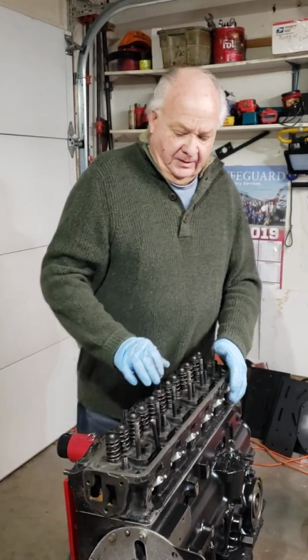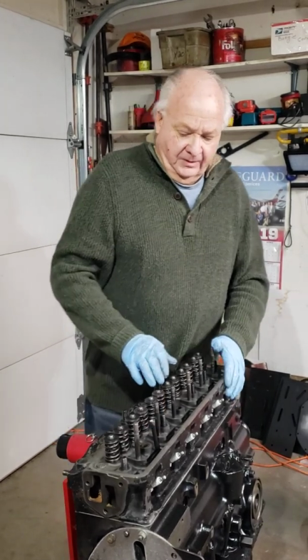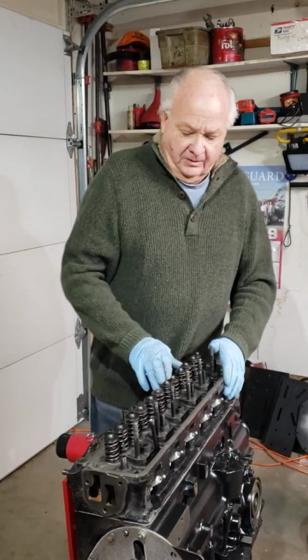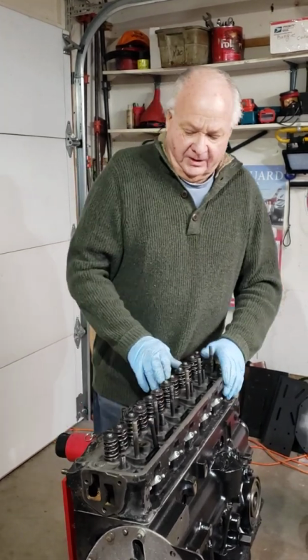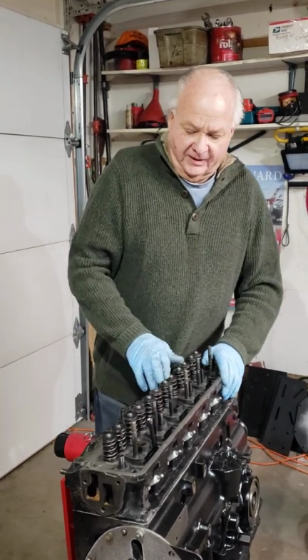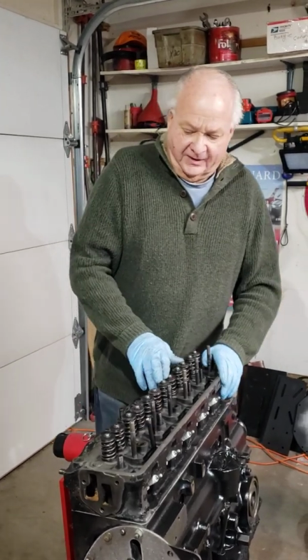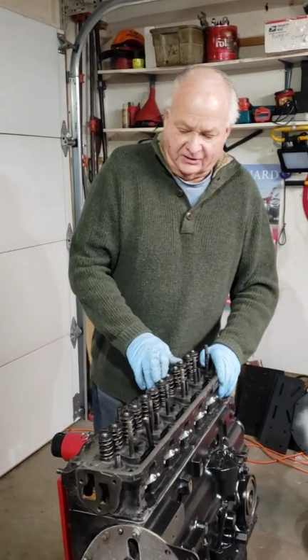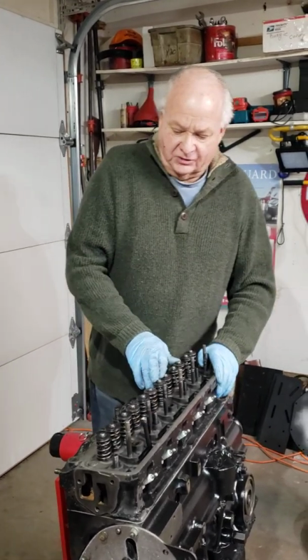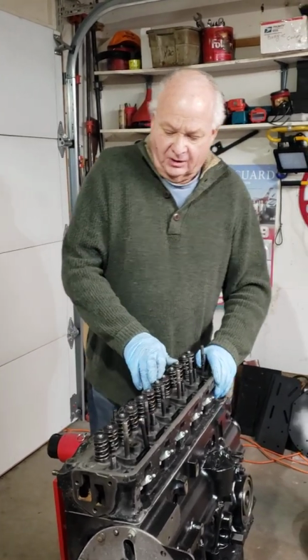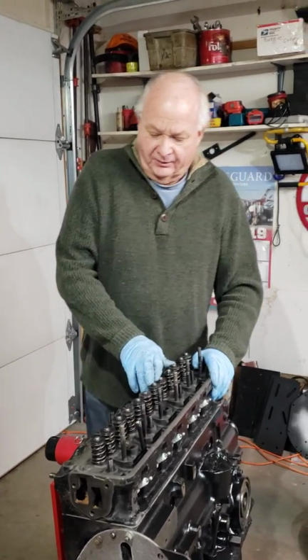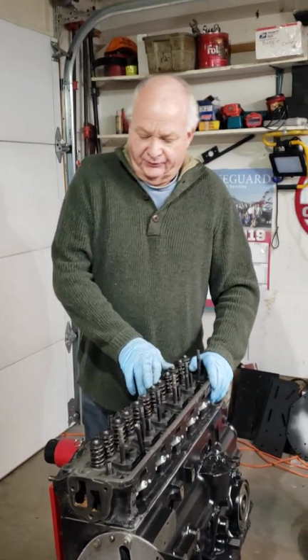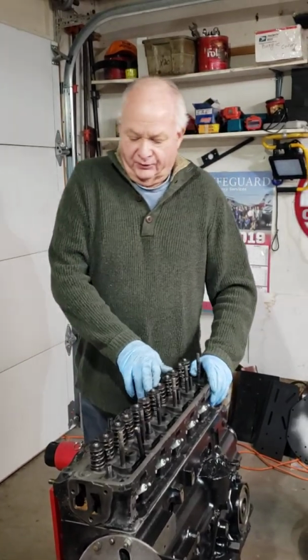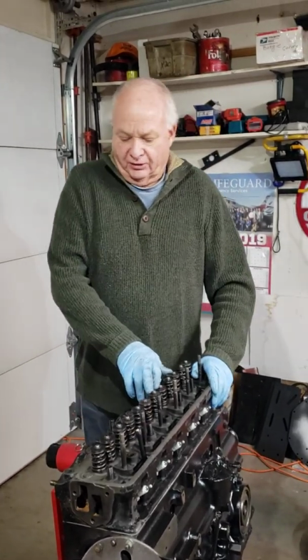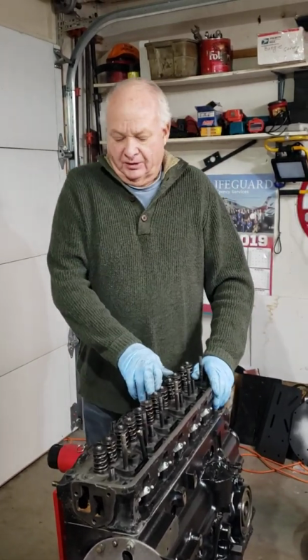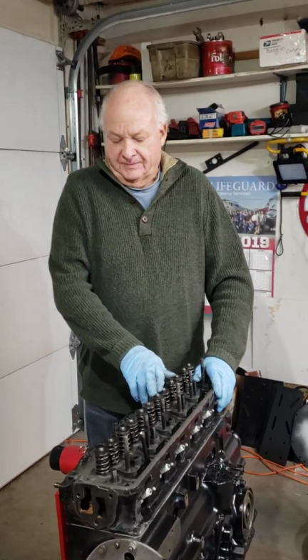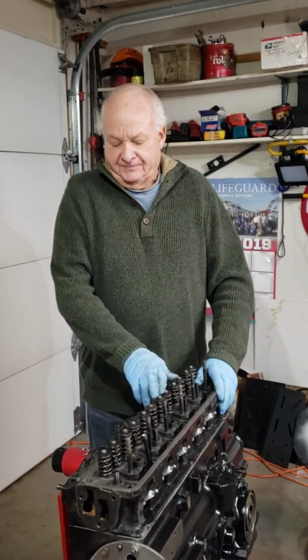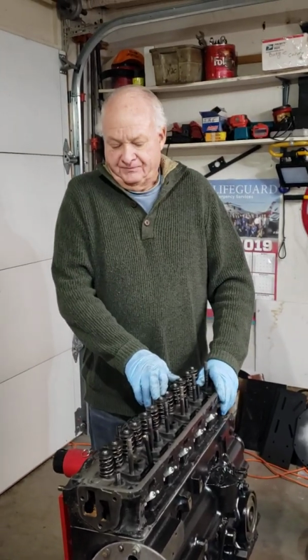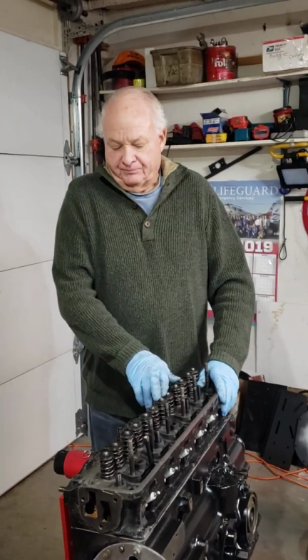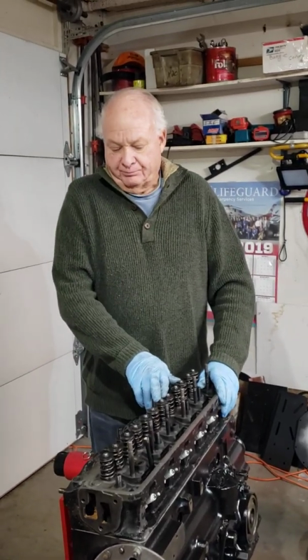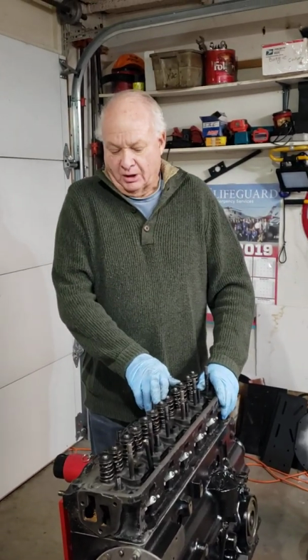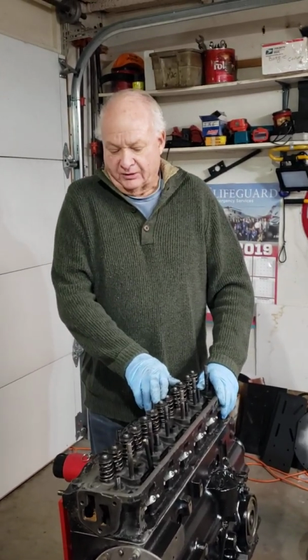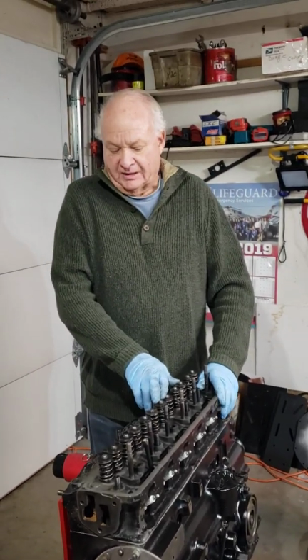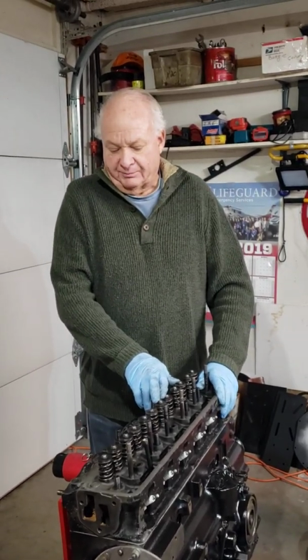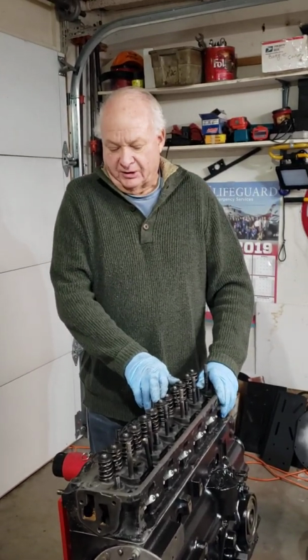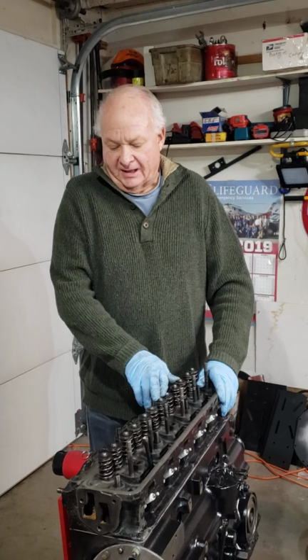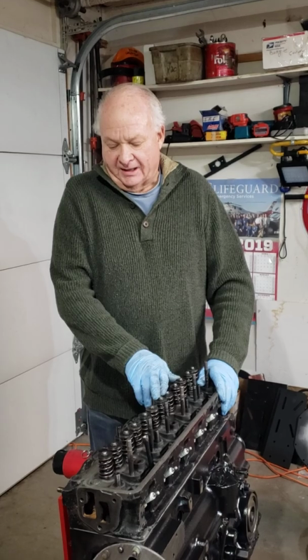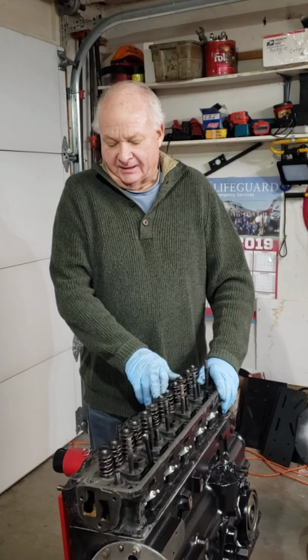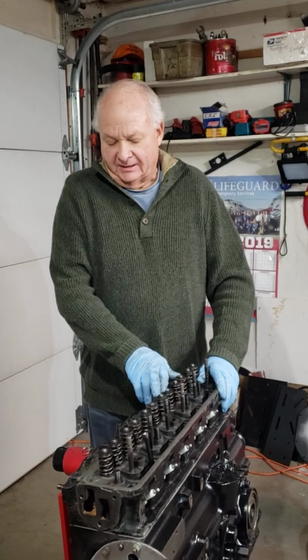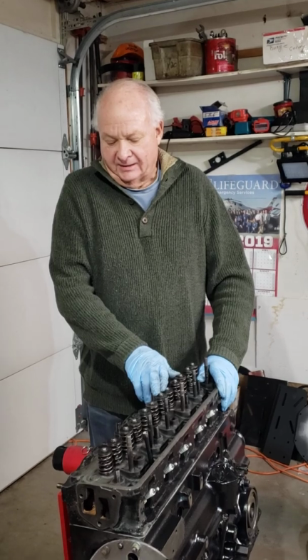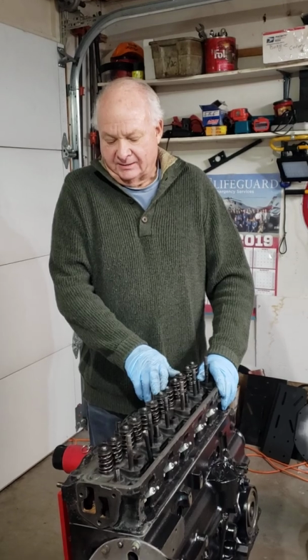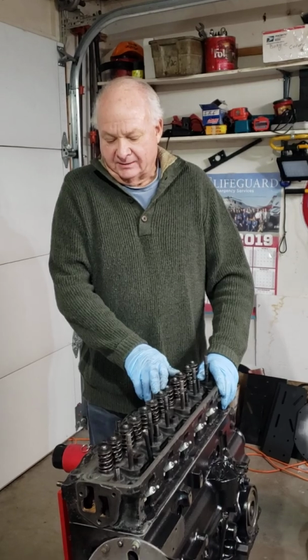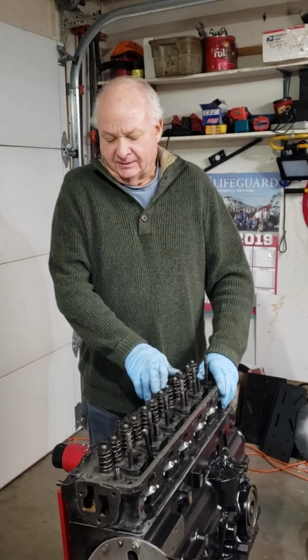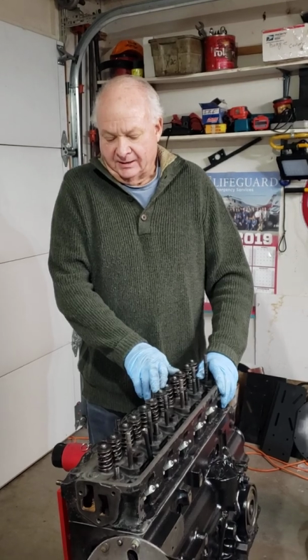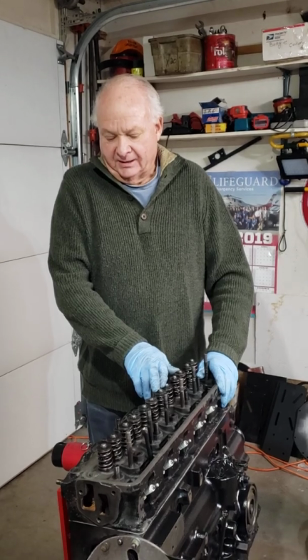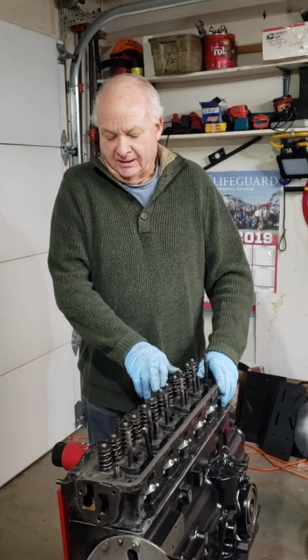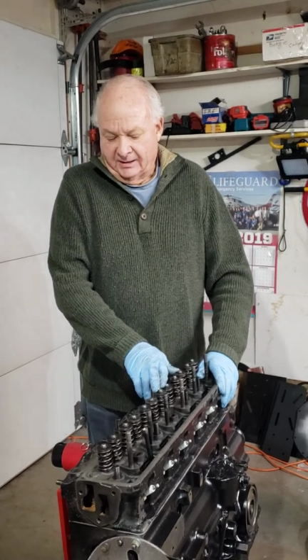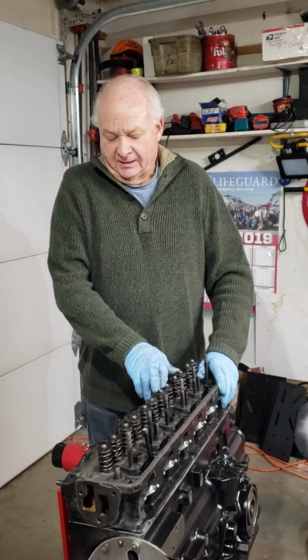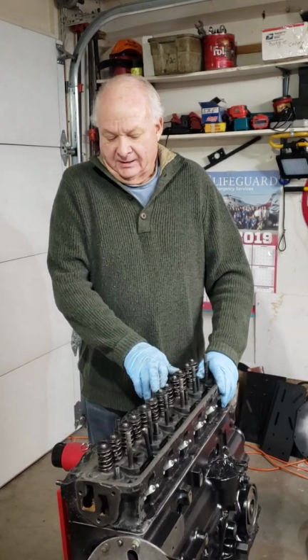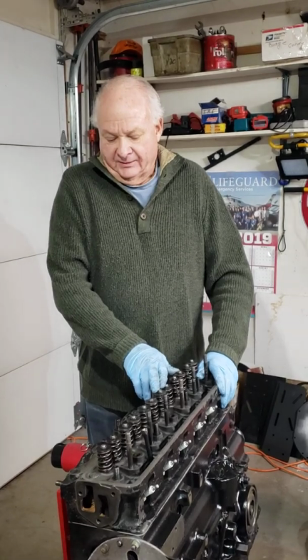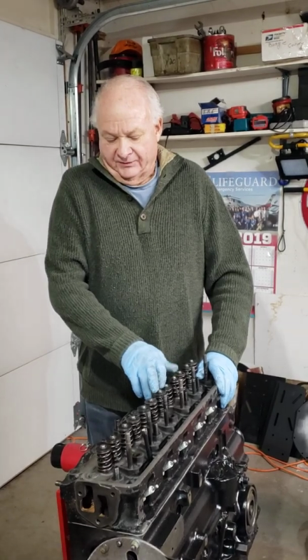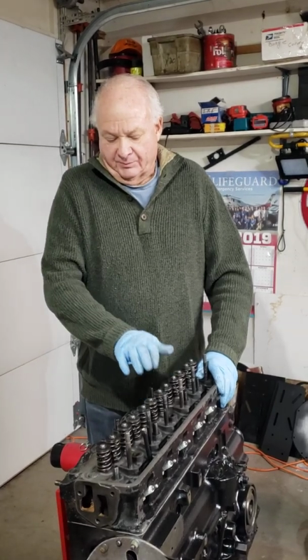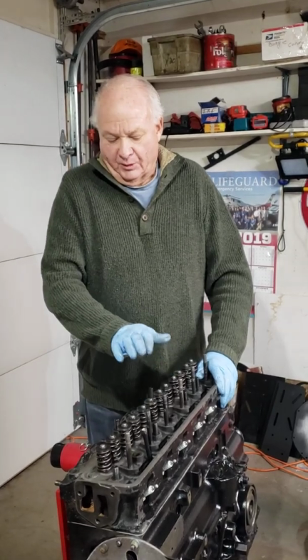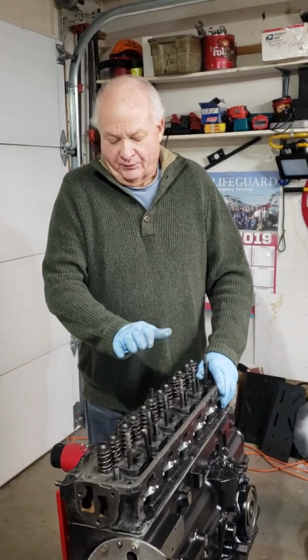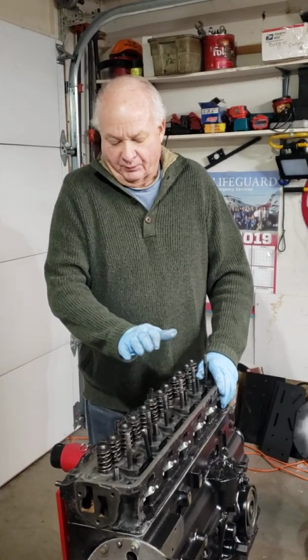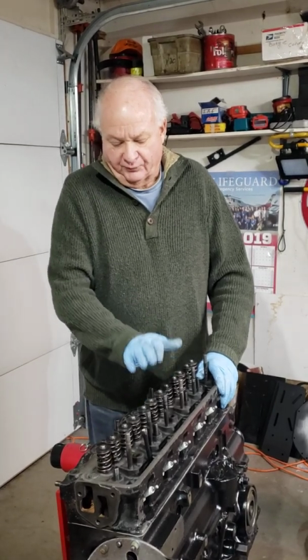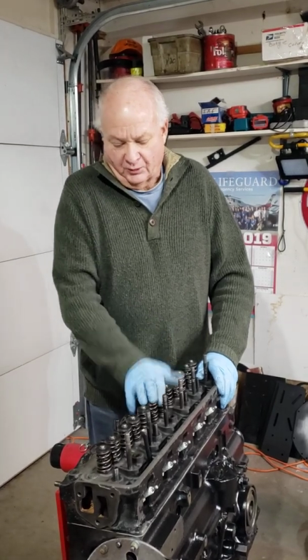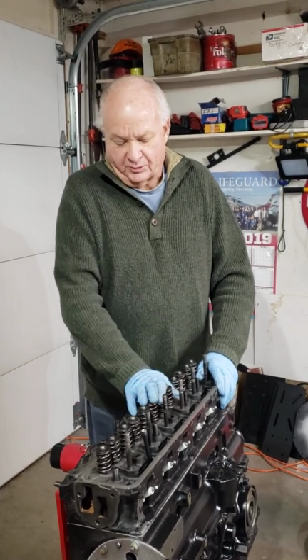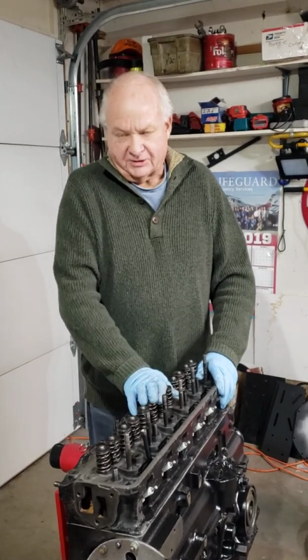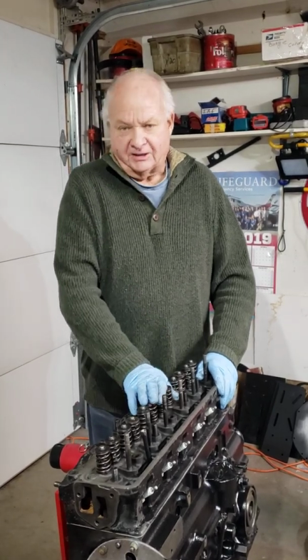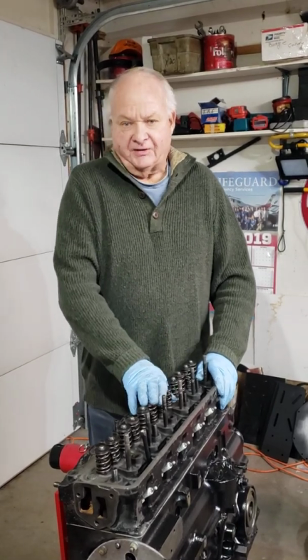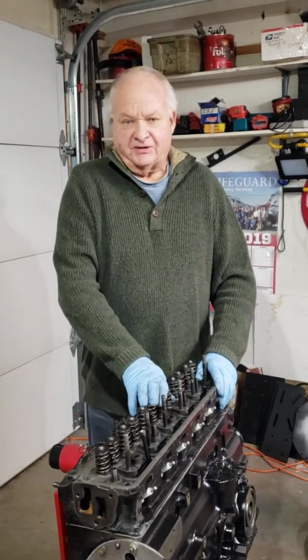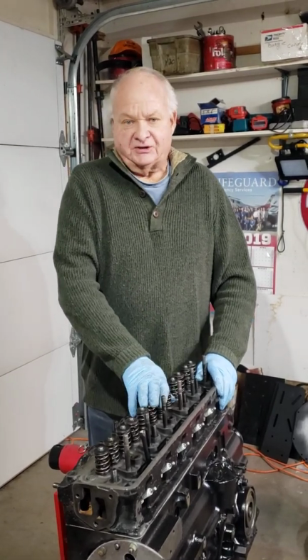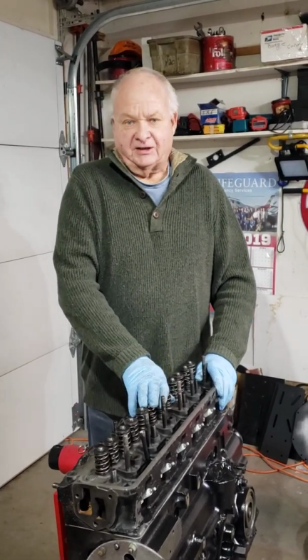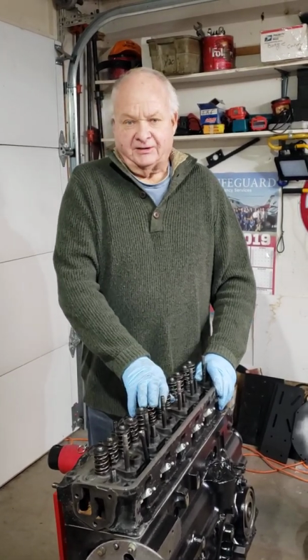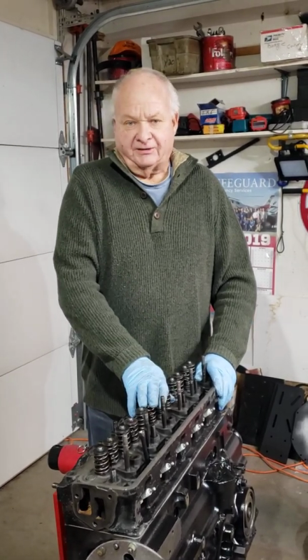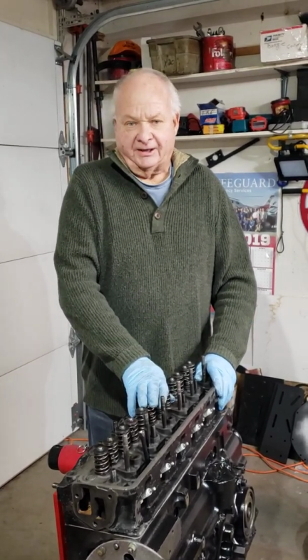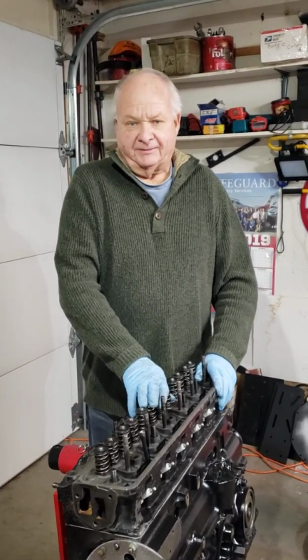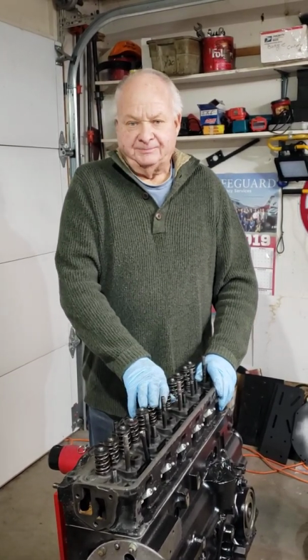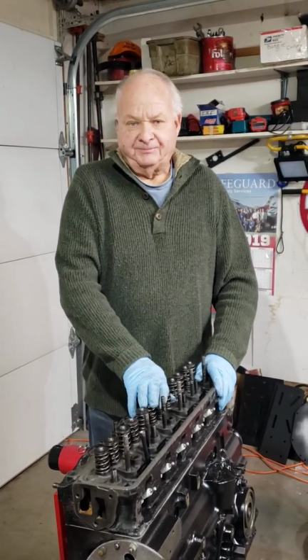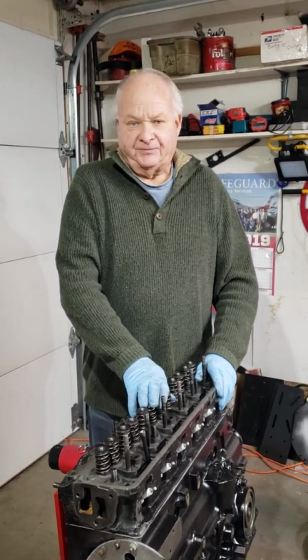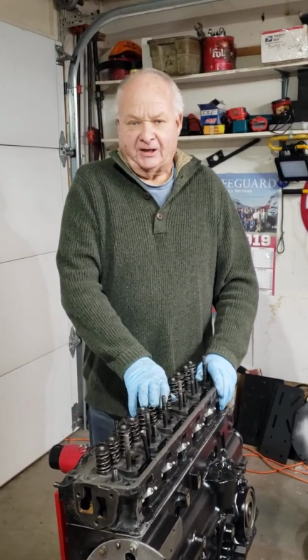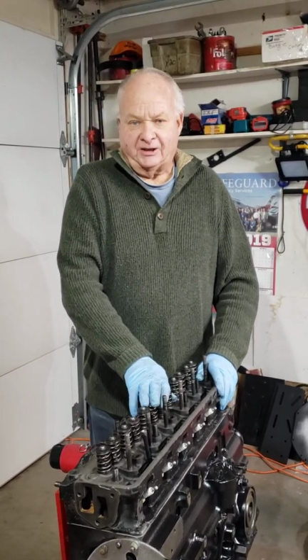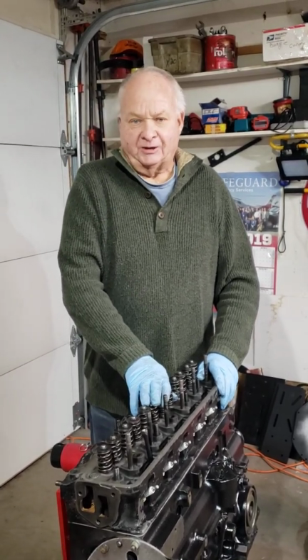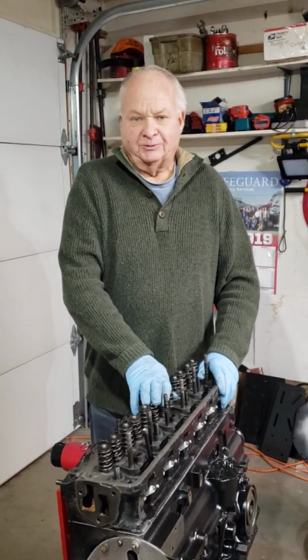Okay, that's all for part number nine. We're focusing on the cylinder head. Thank you.